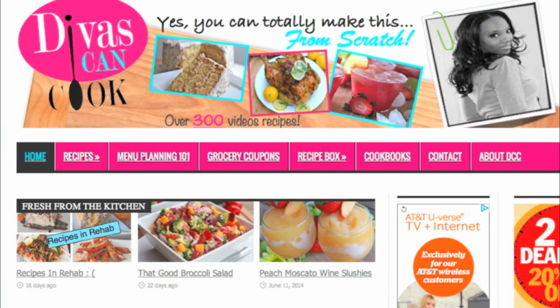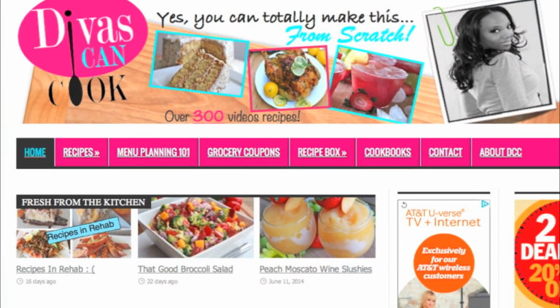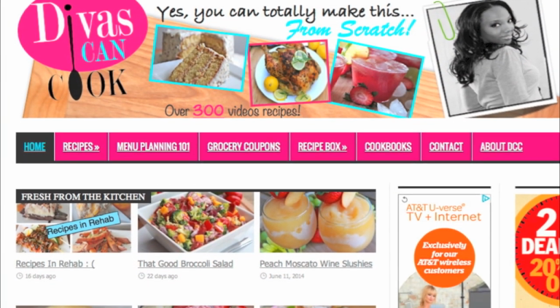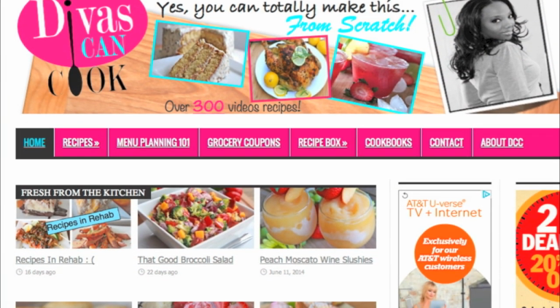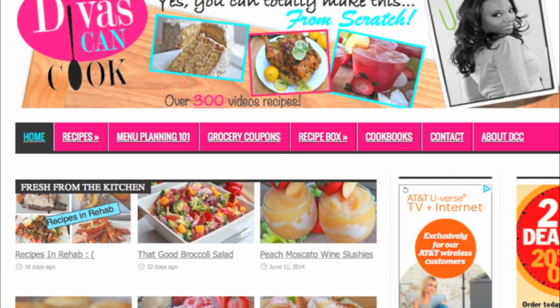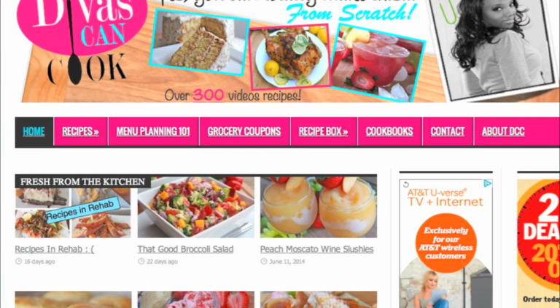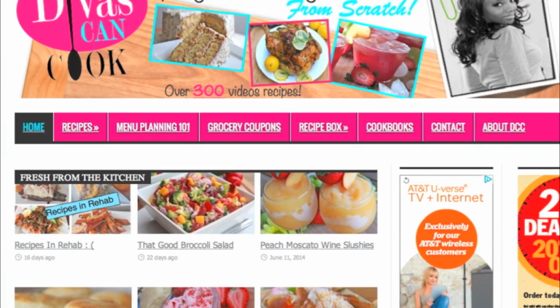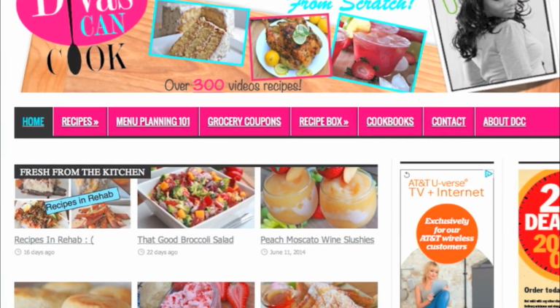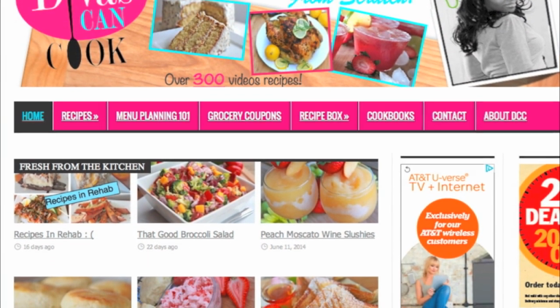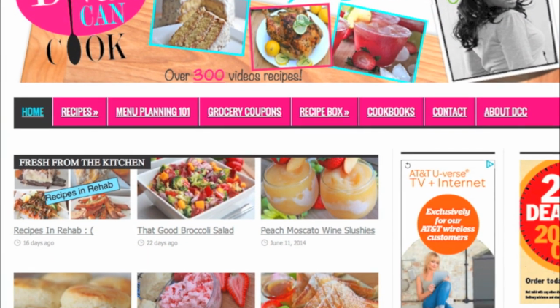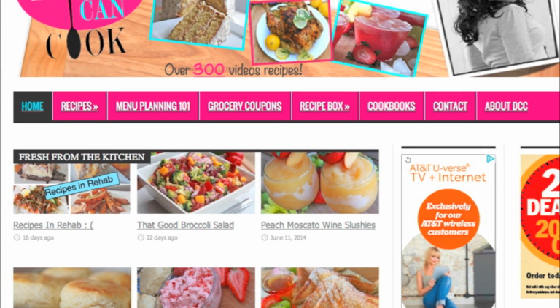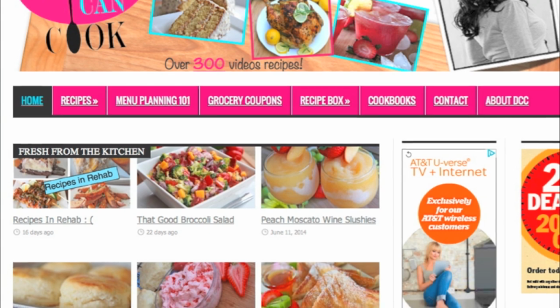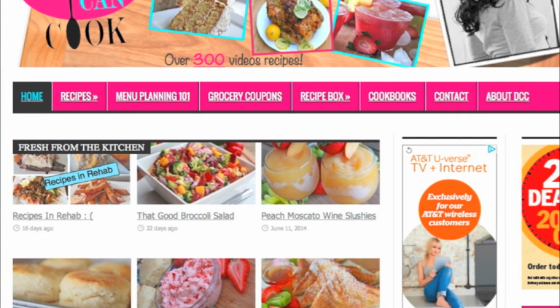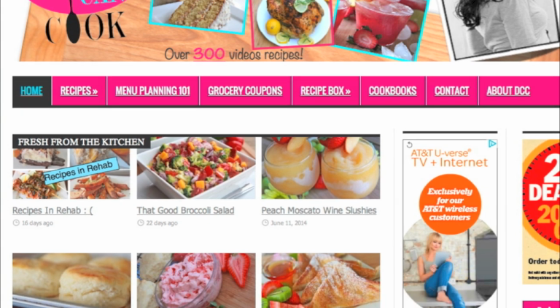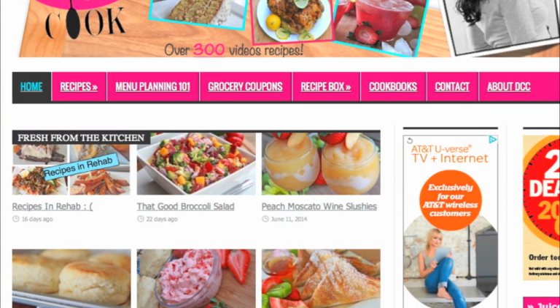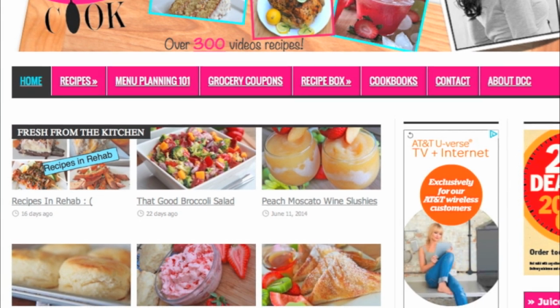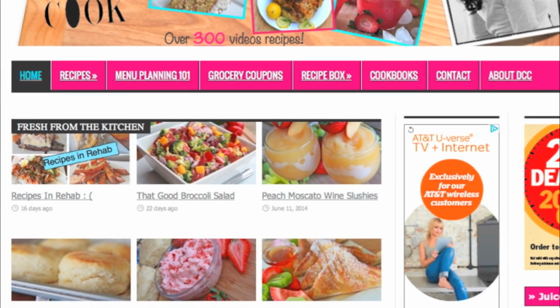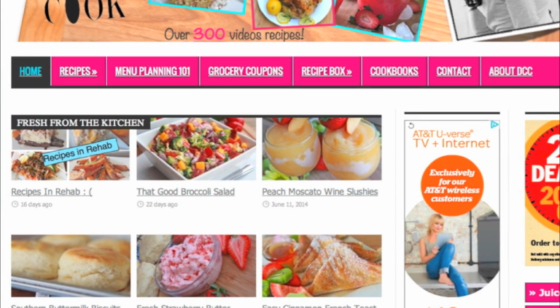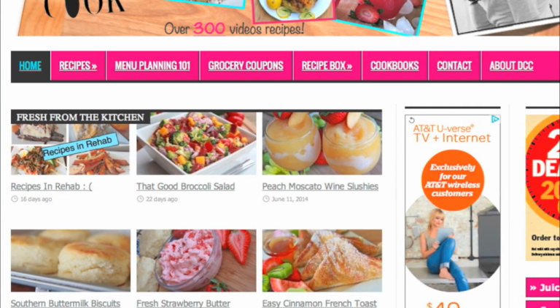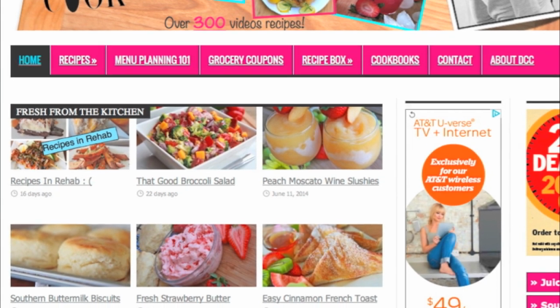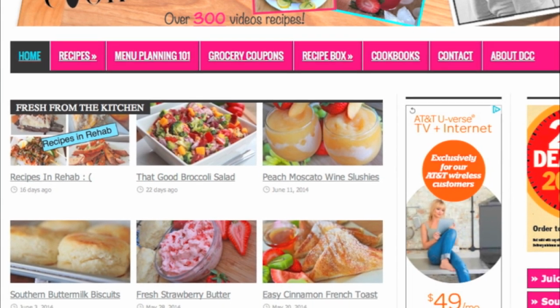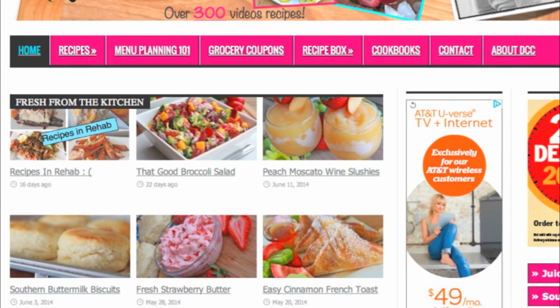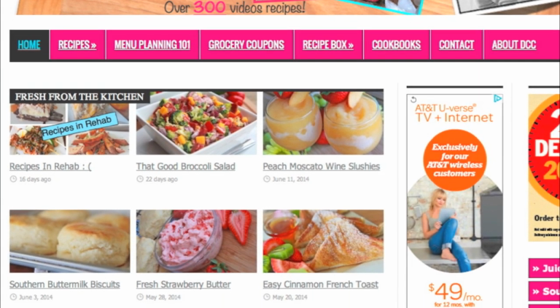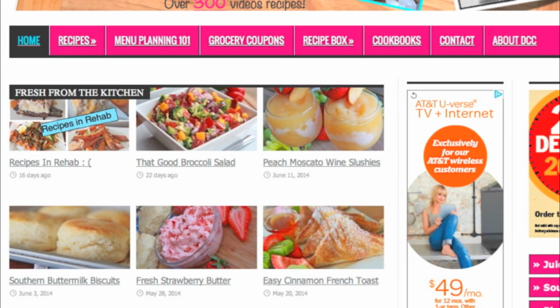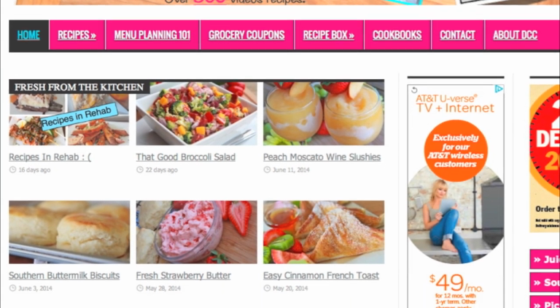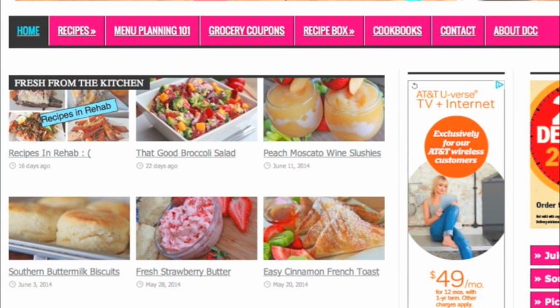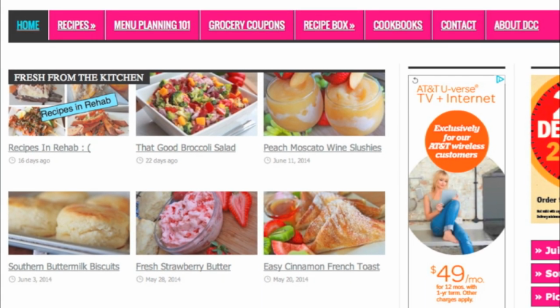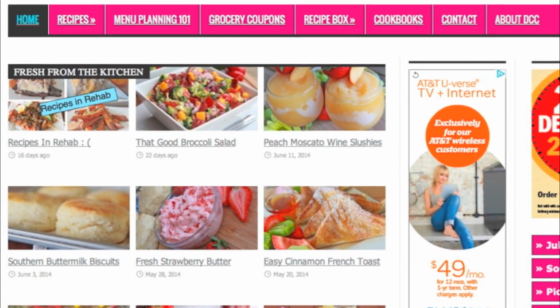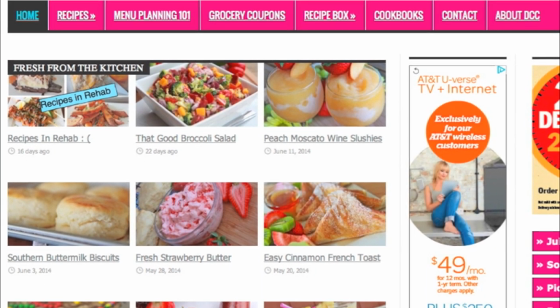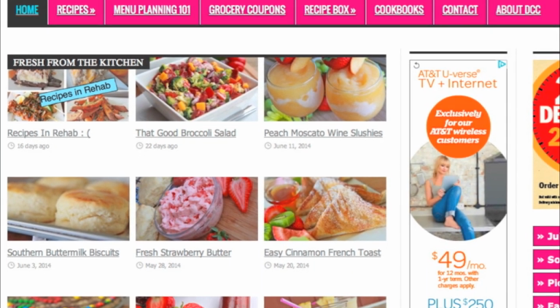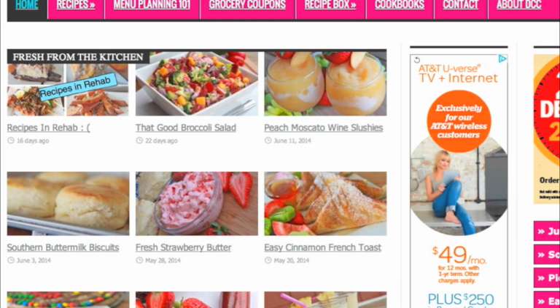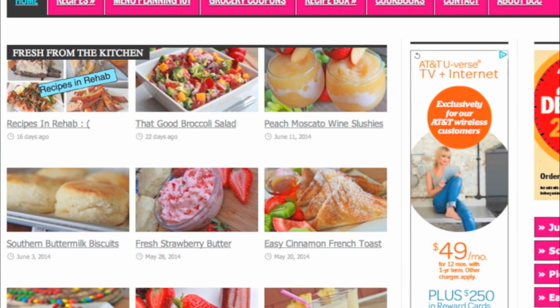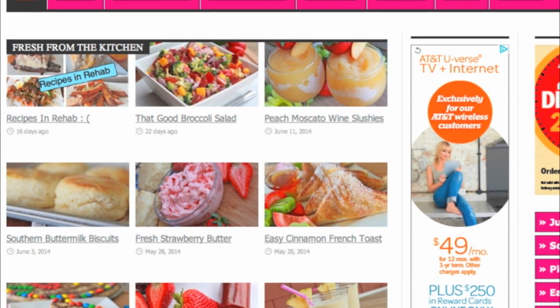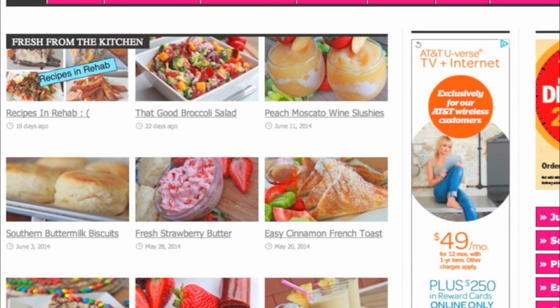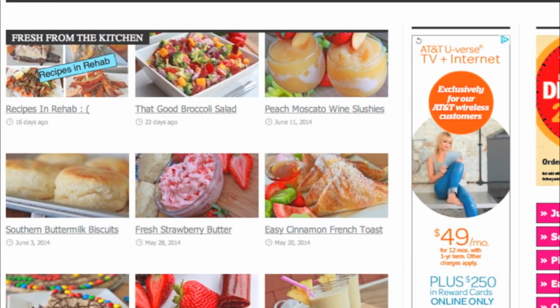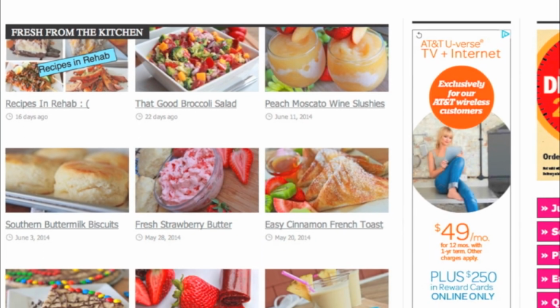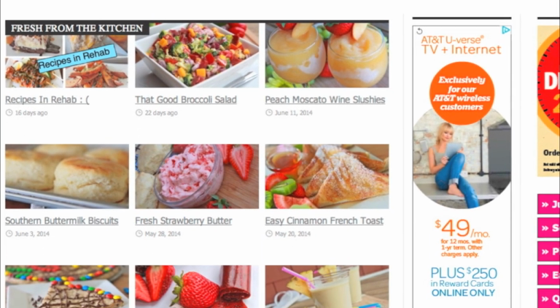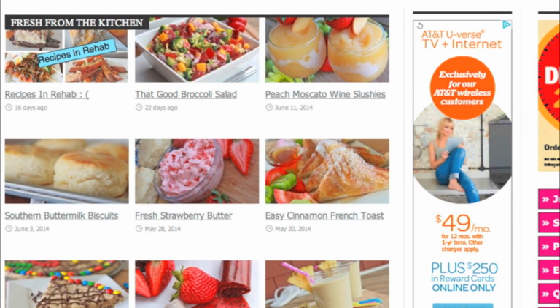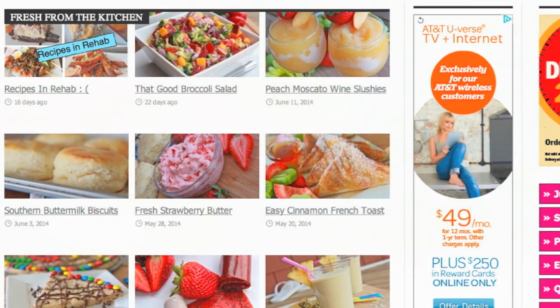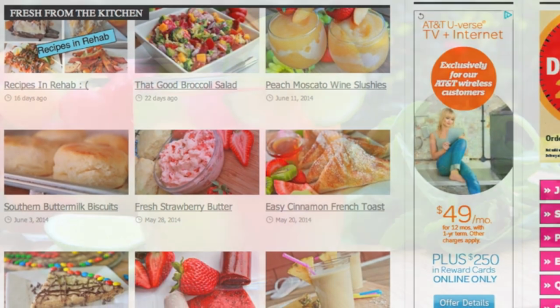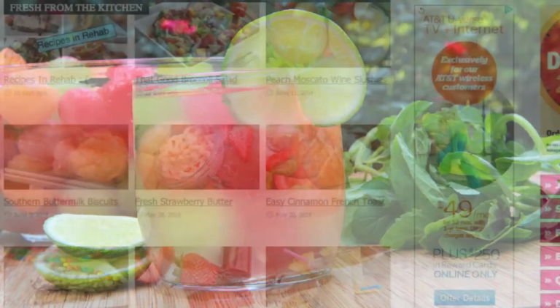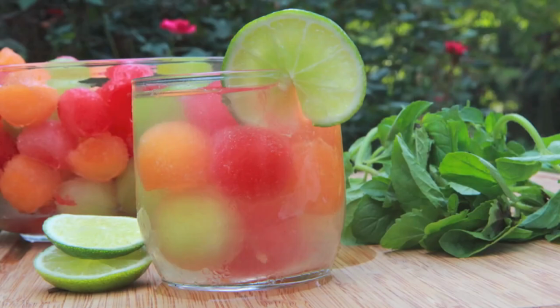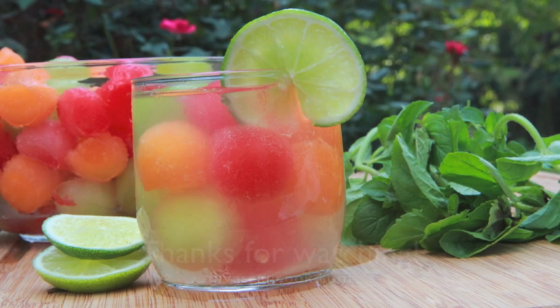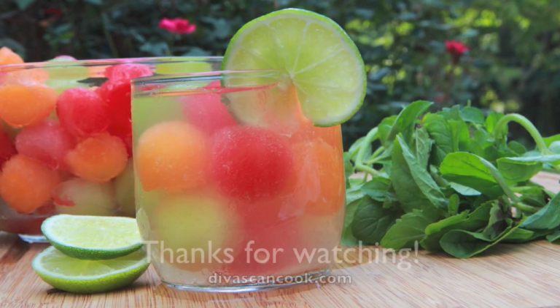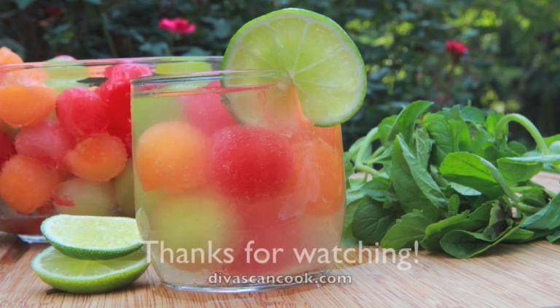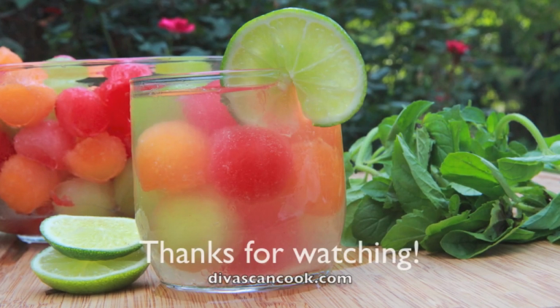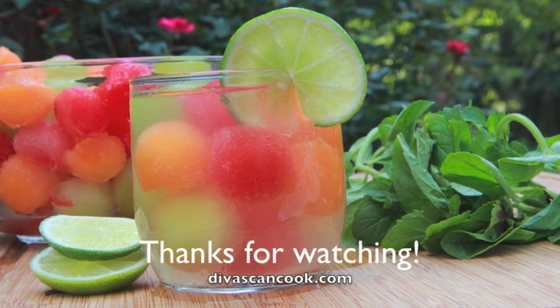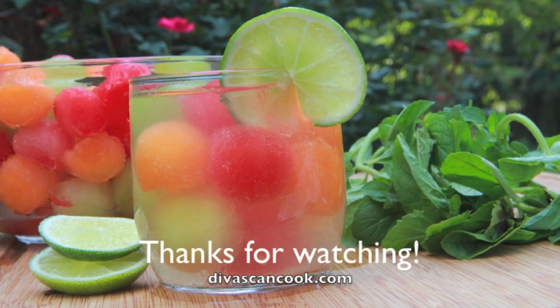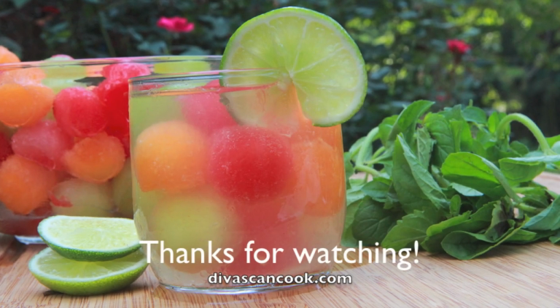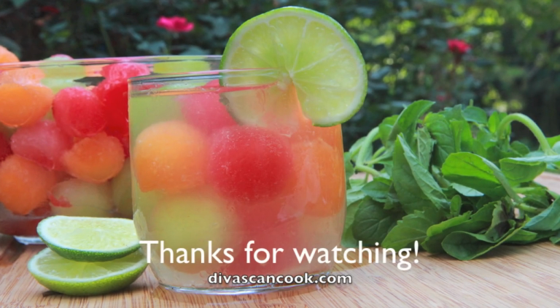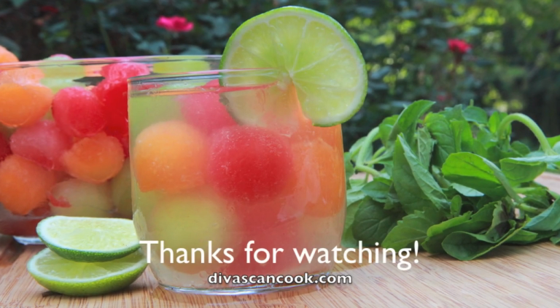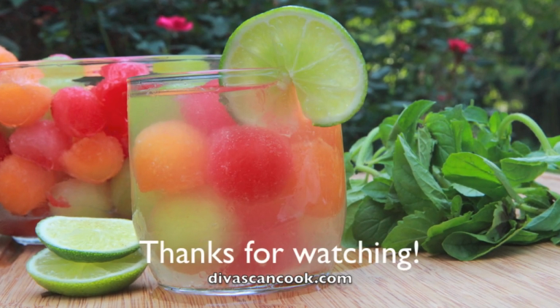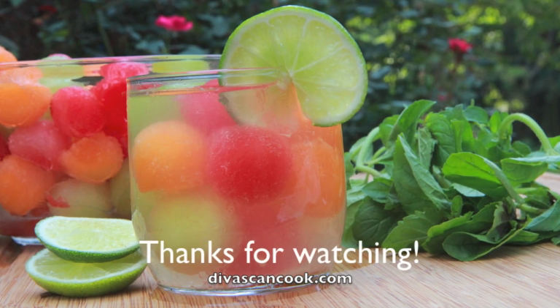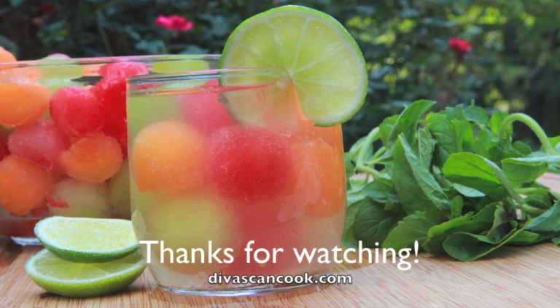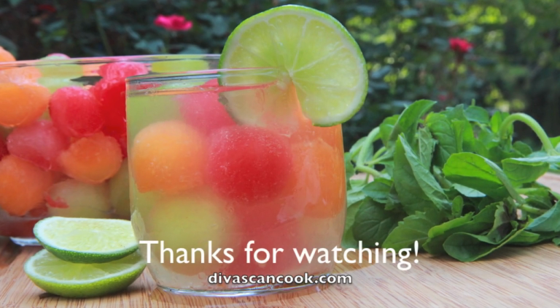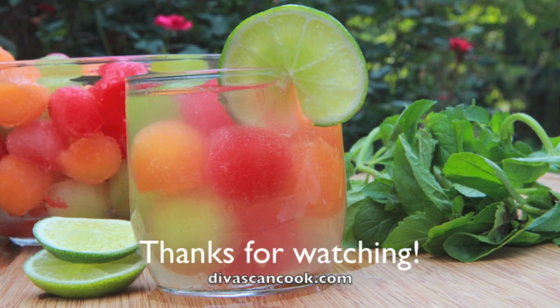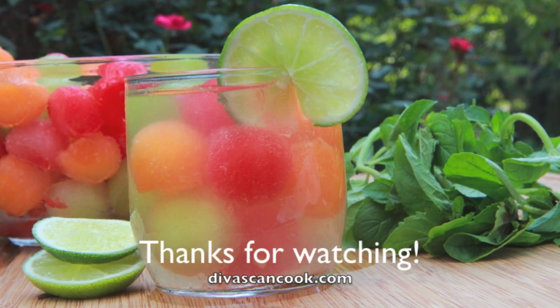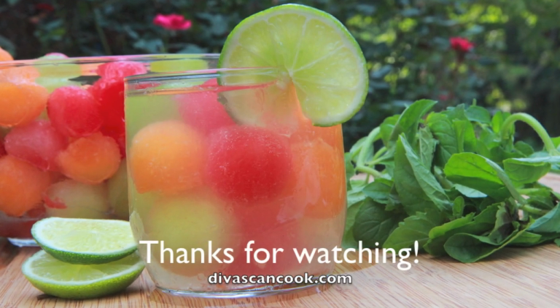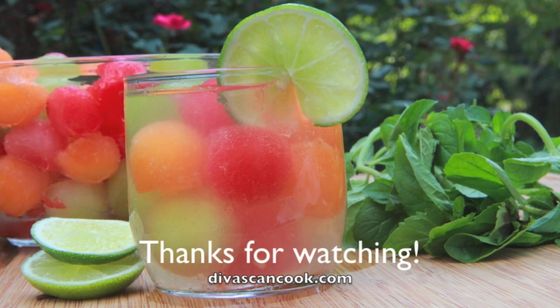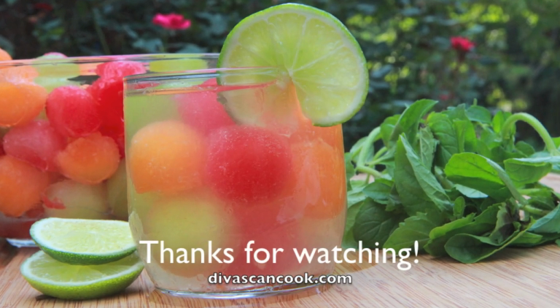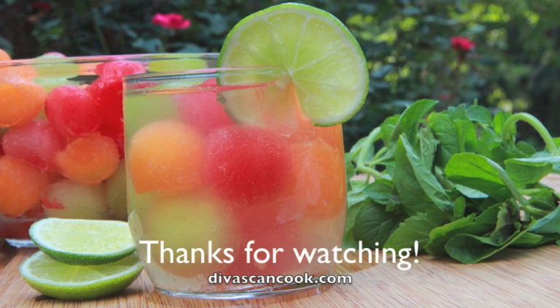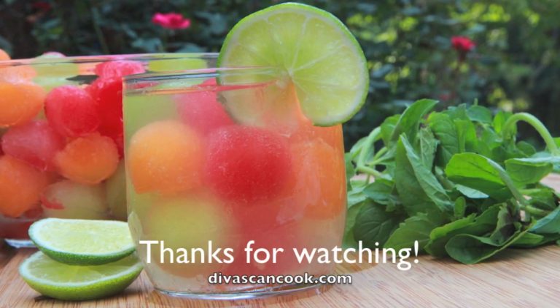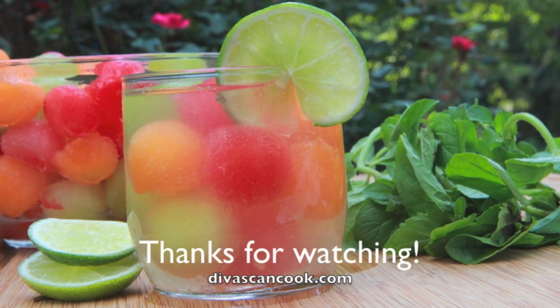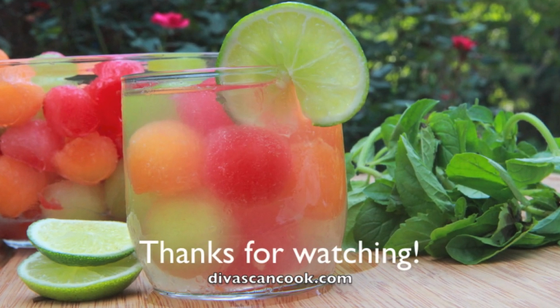You can find the recipe on my blog, divasandcook.com, with a ton of other recipes, so go on over there and check it out. Thank you guys so much for watching — later!